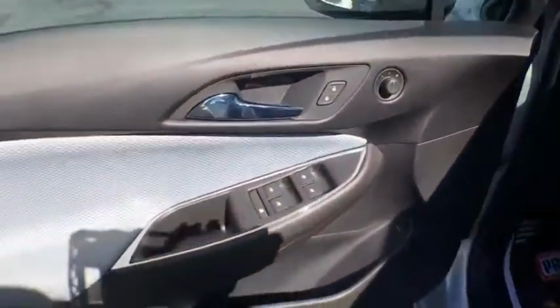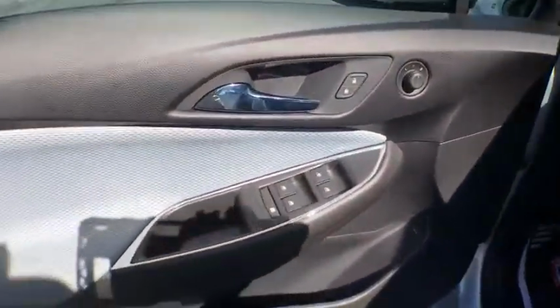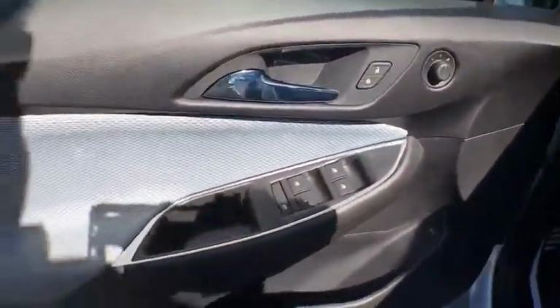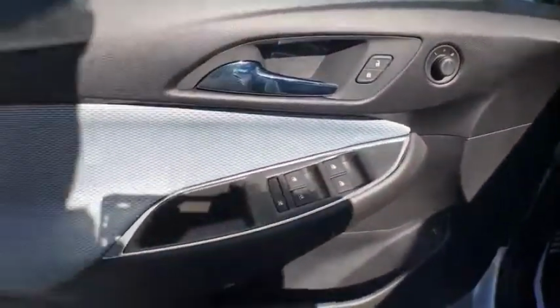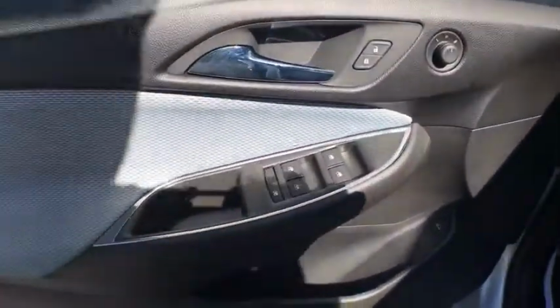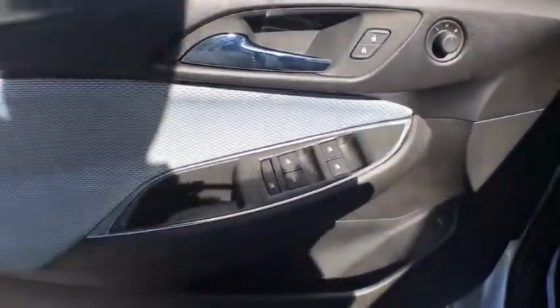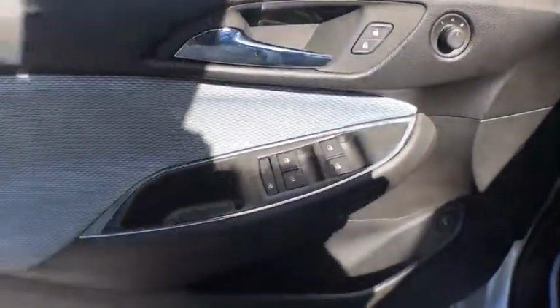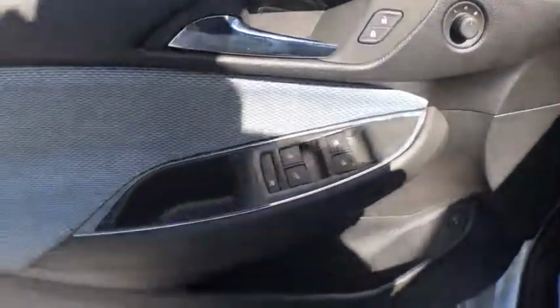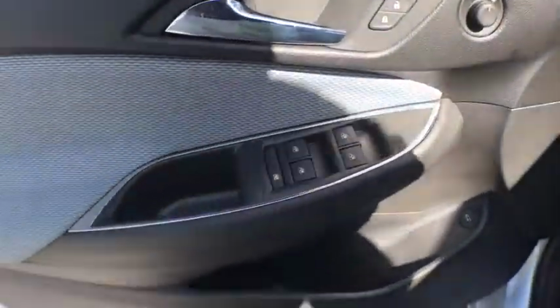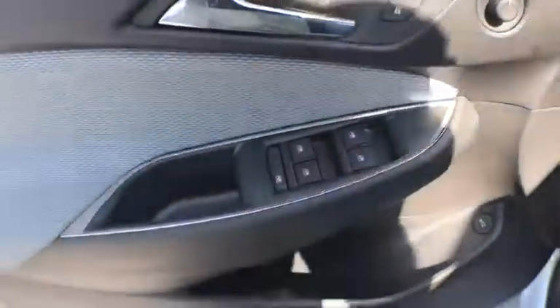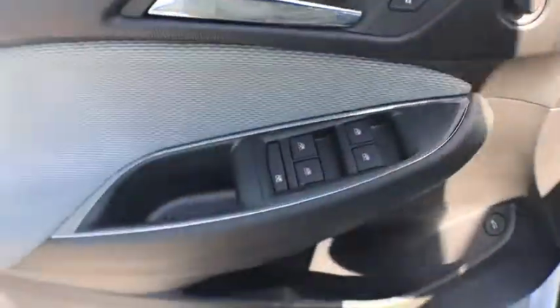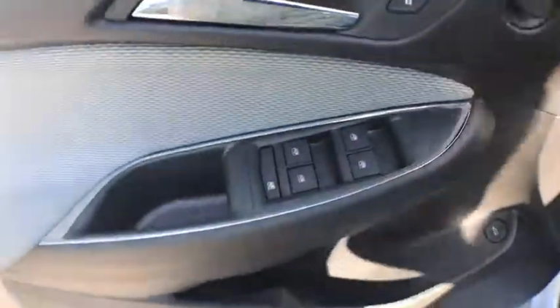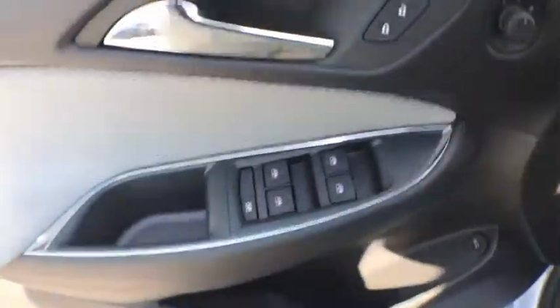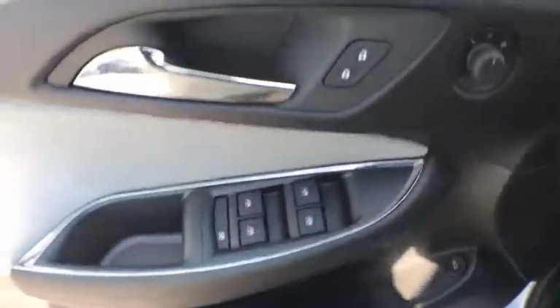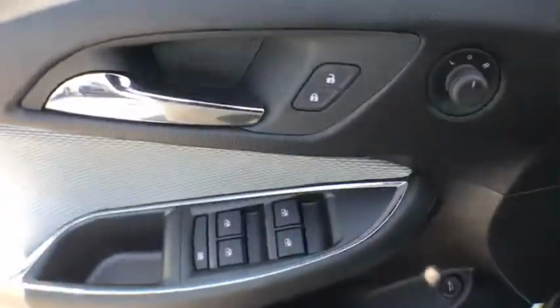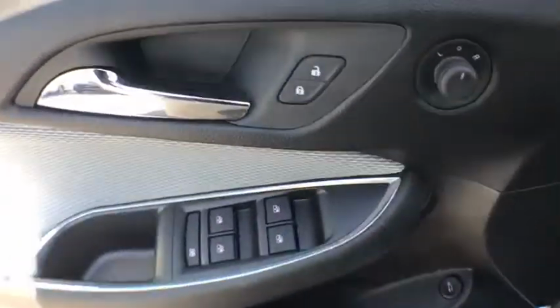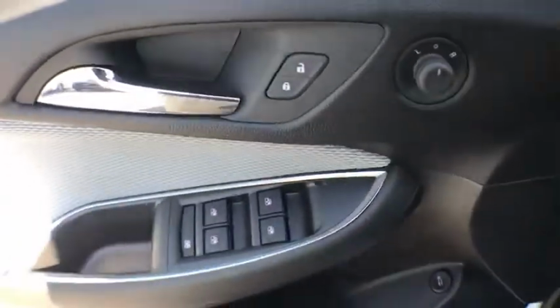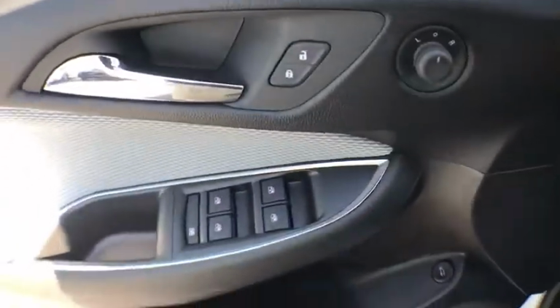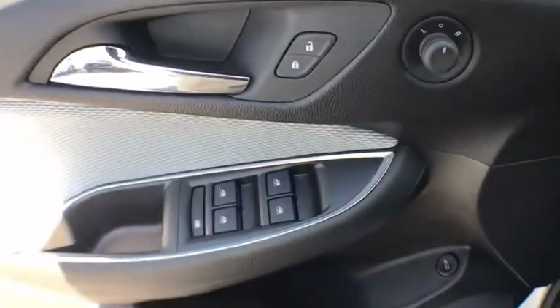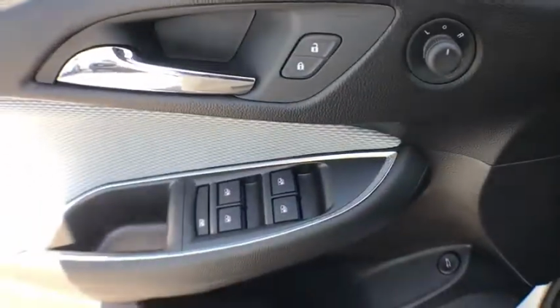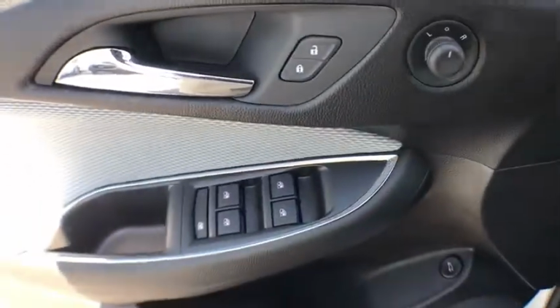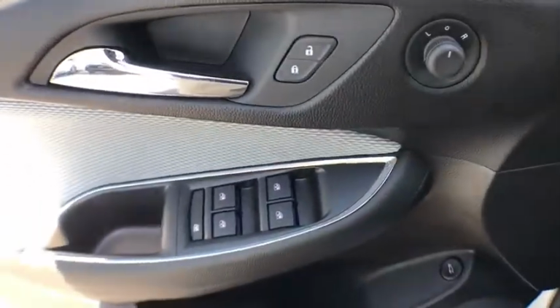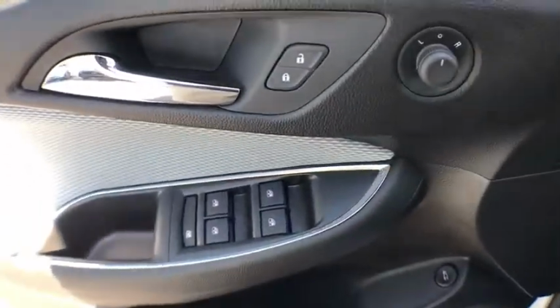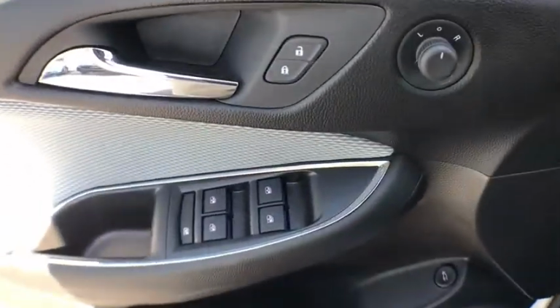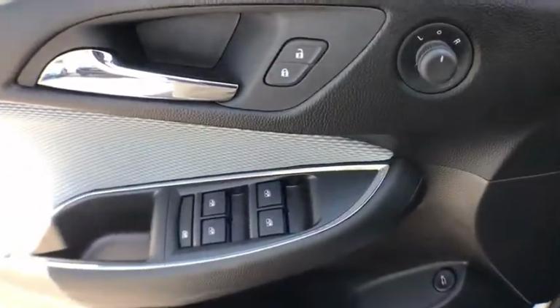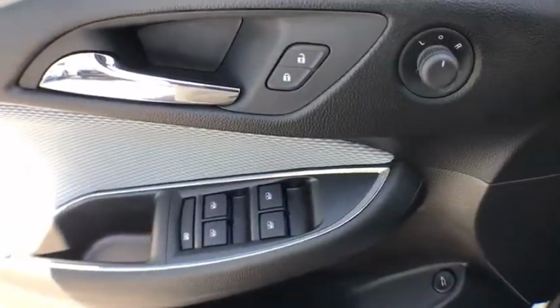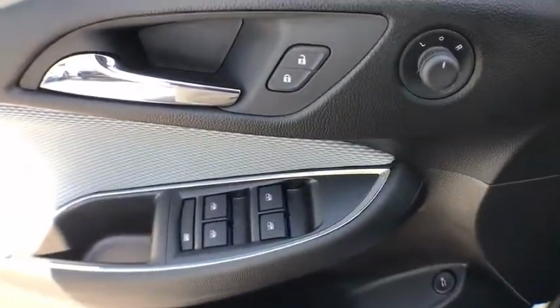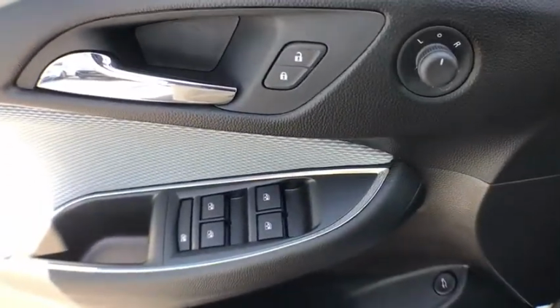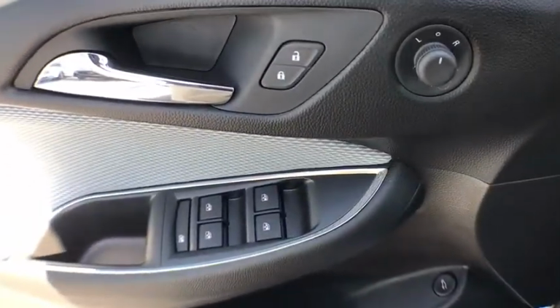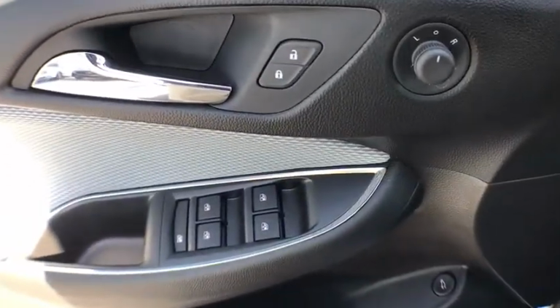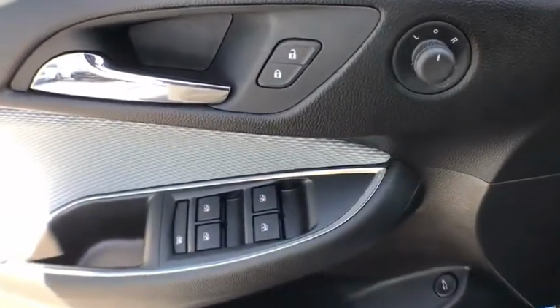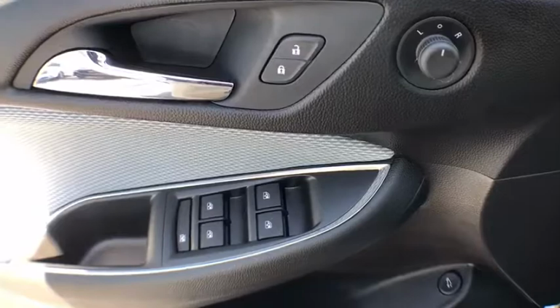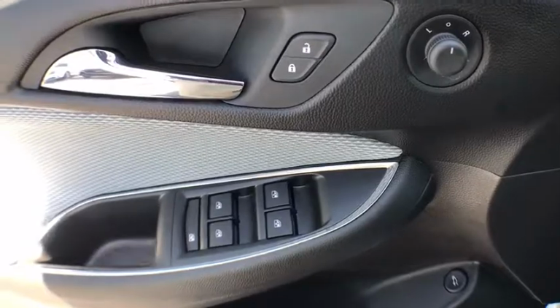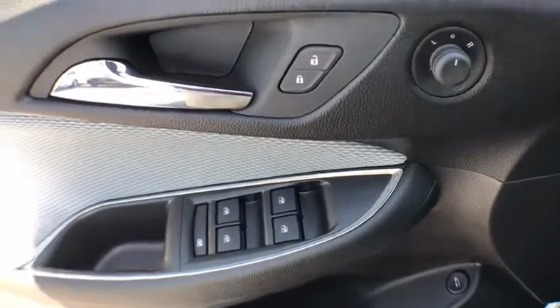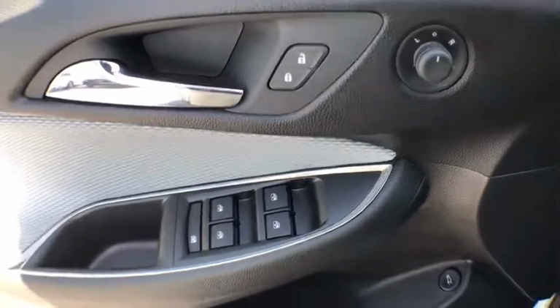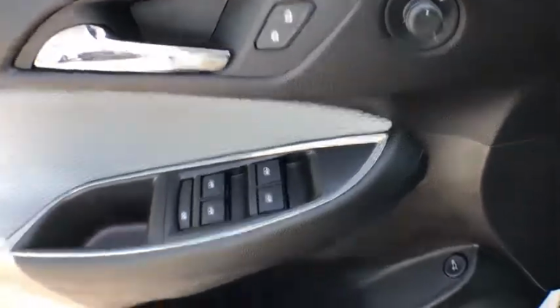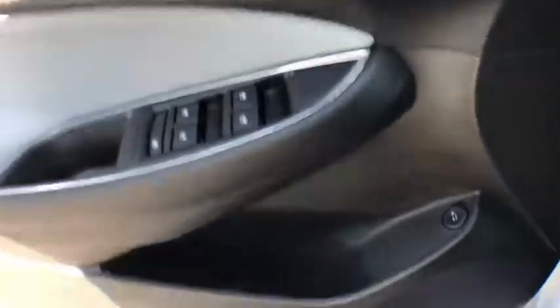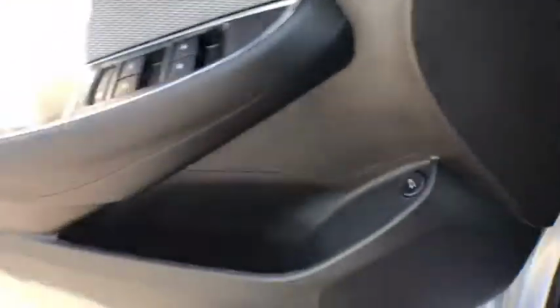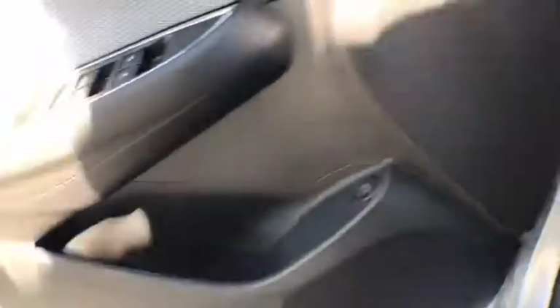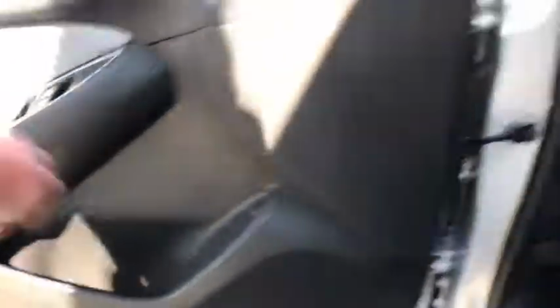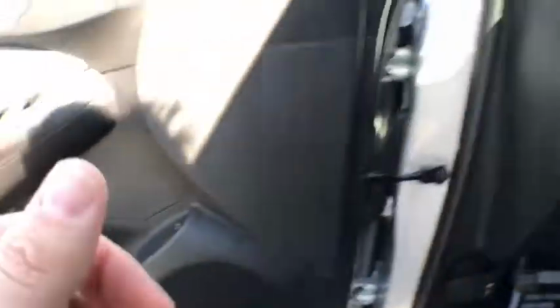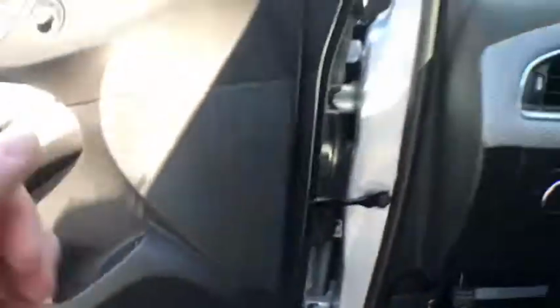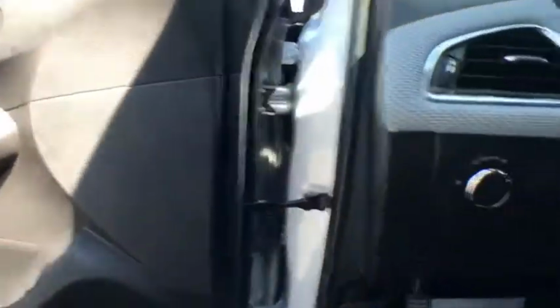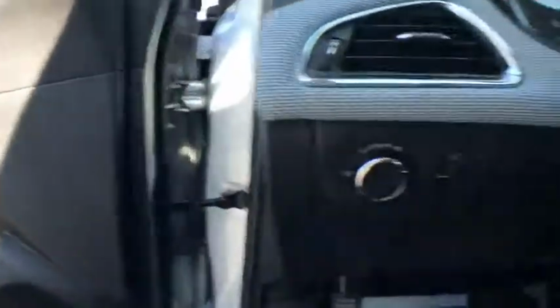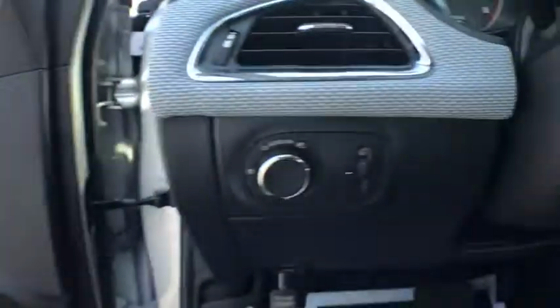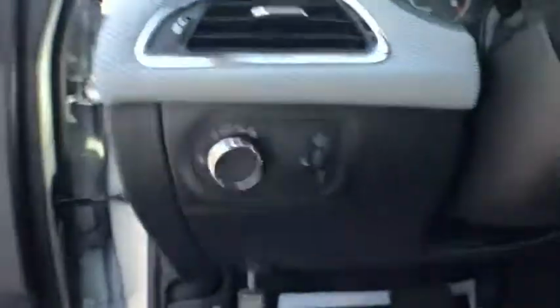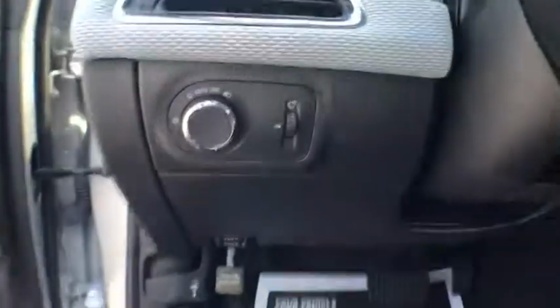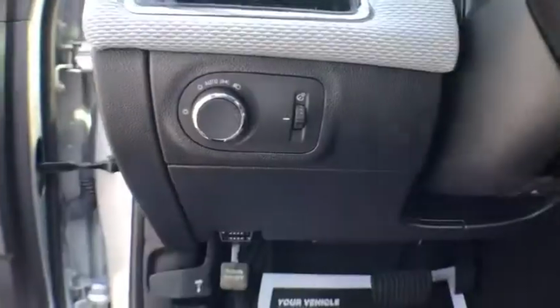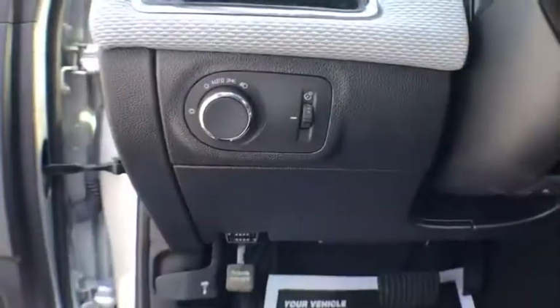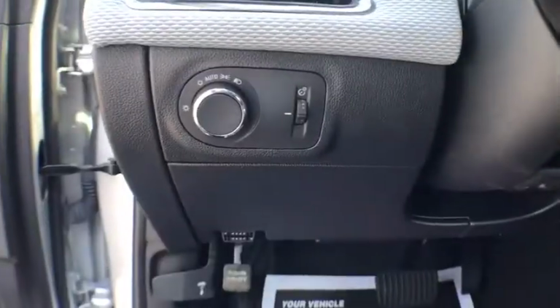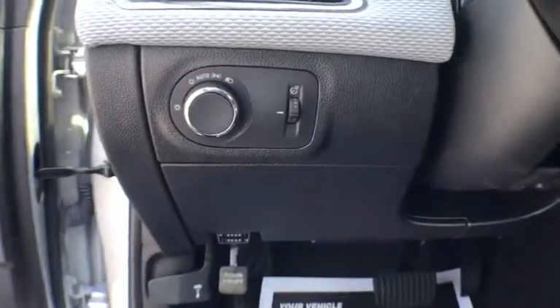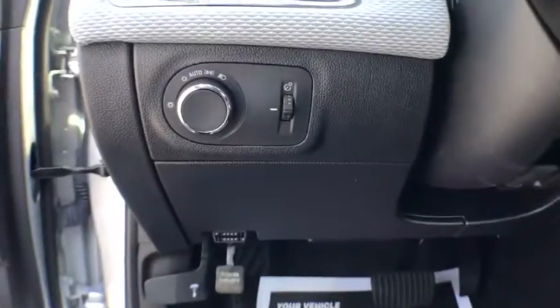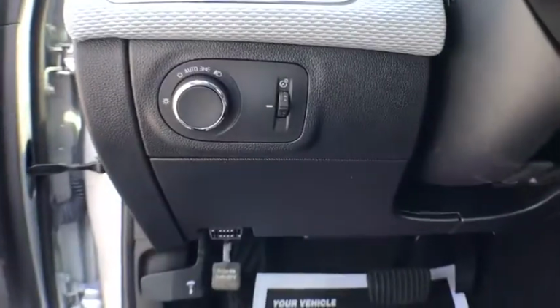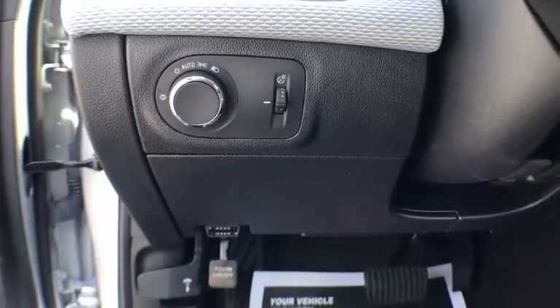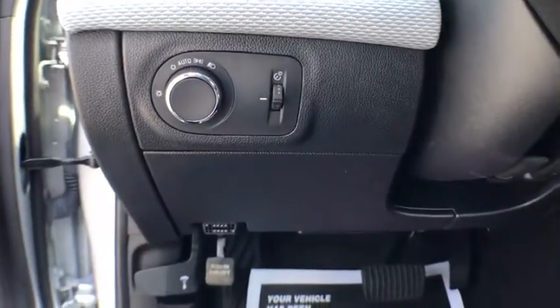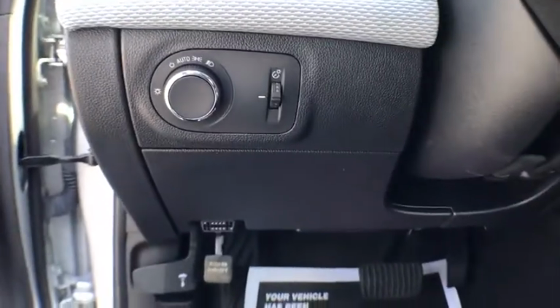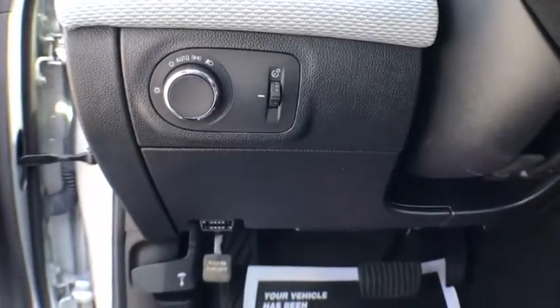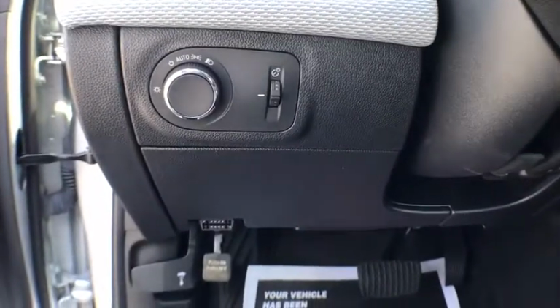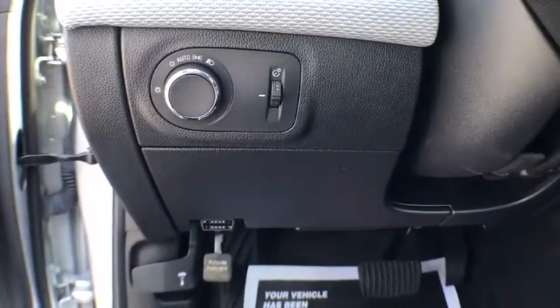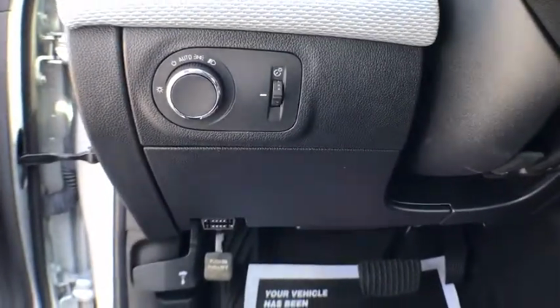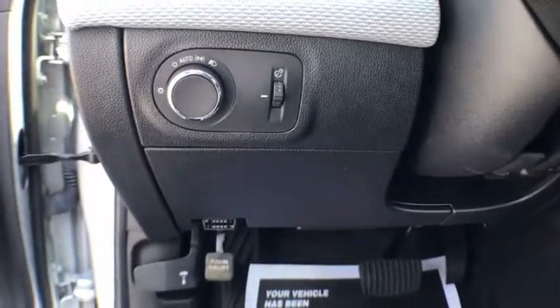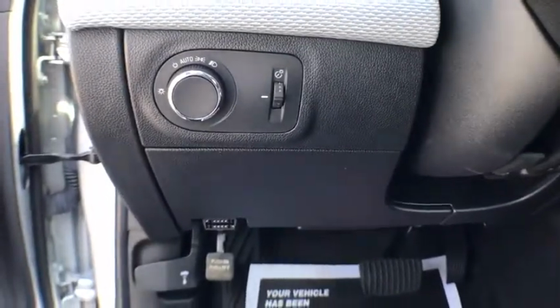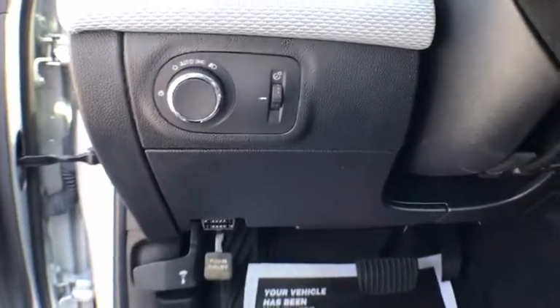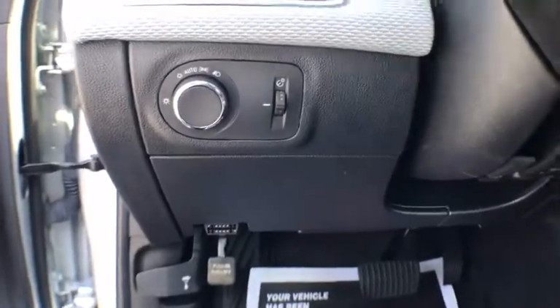Daytime Running Lights, Power Mirrors, Power Outlets, Rear View Camera, Tilt Steering Wheel, Vanity Mirrors, Cup Holders.